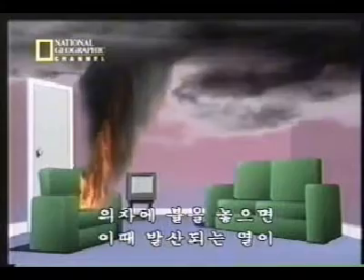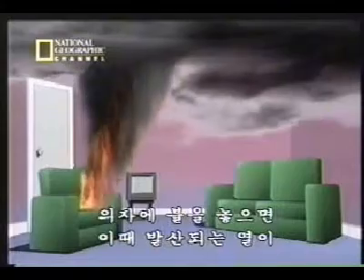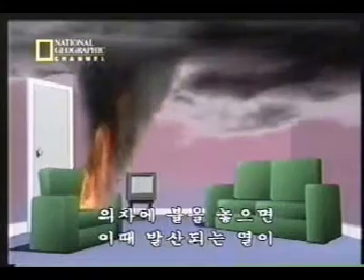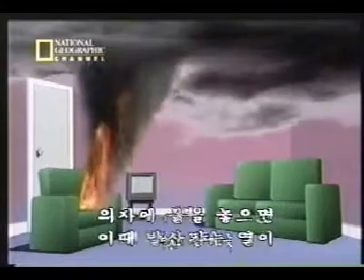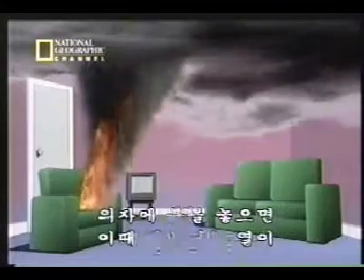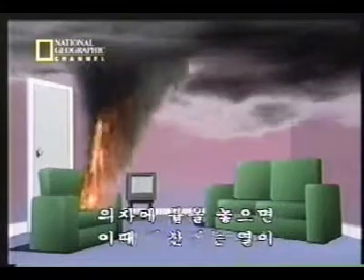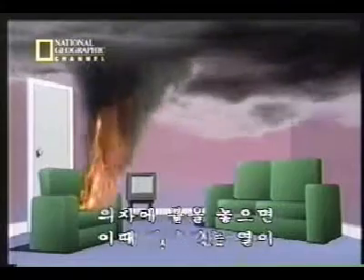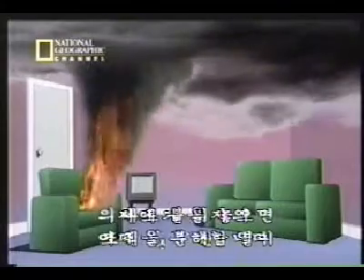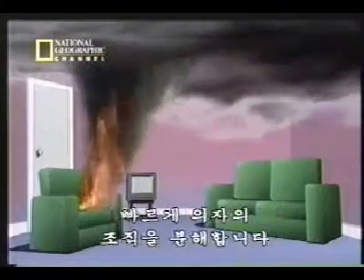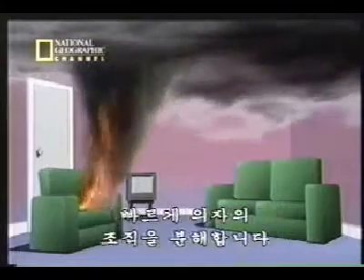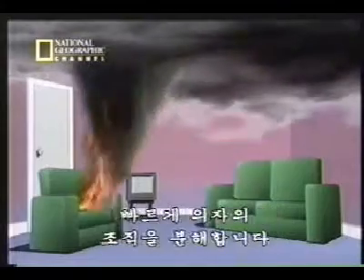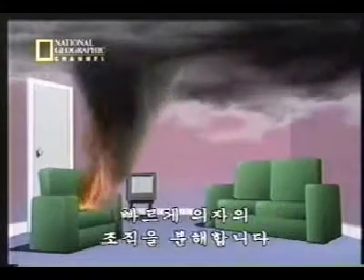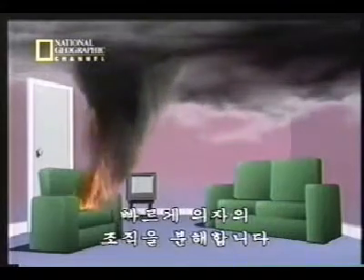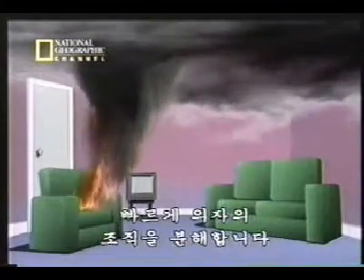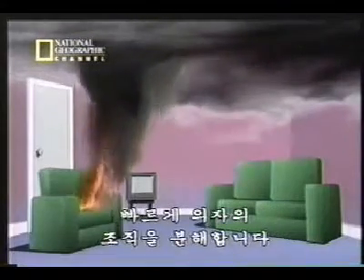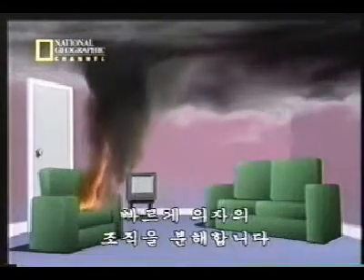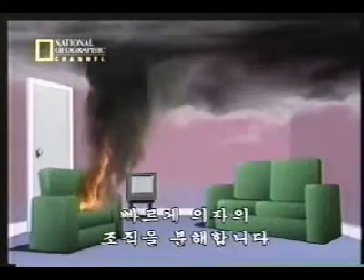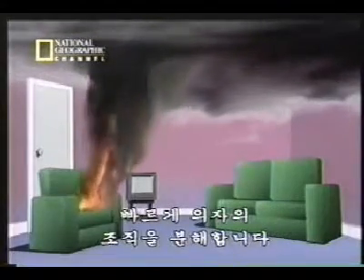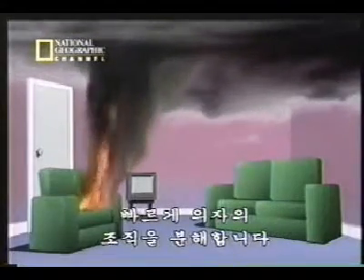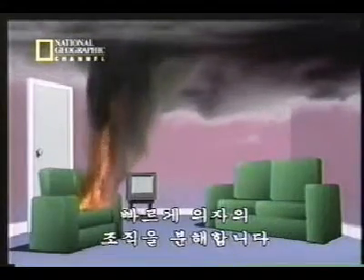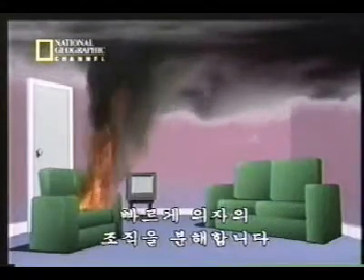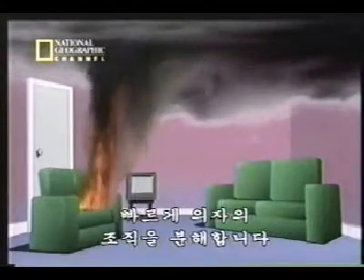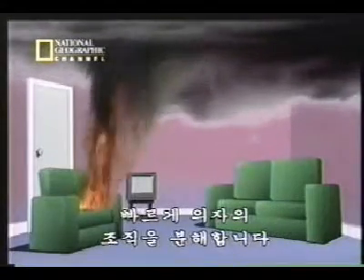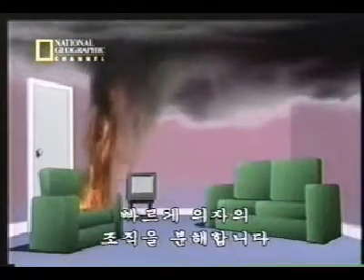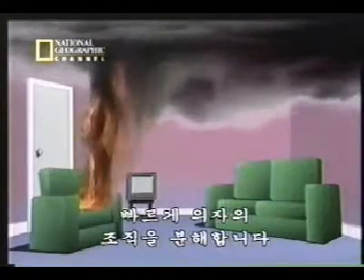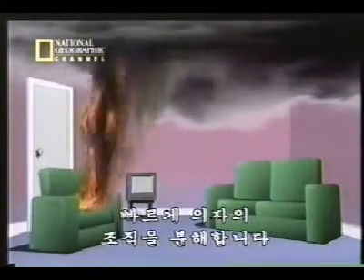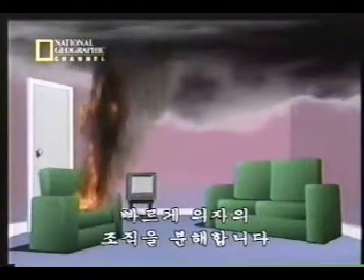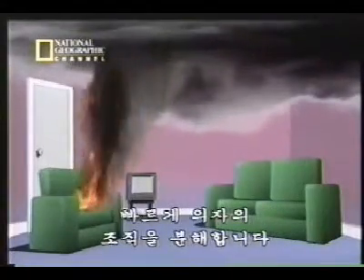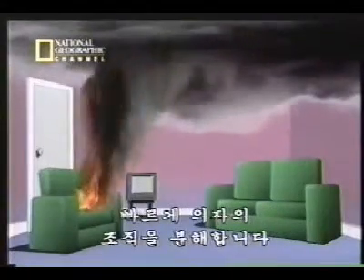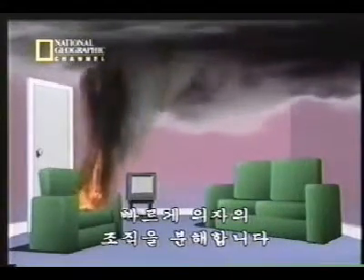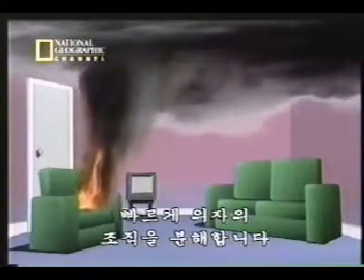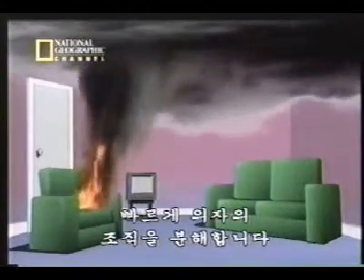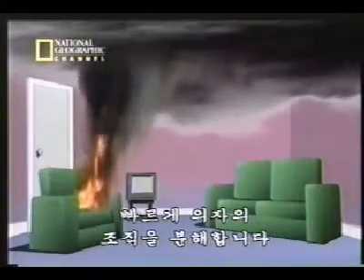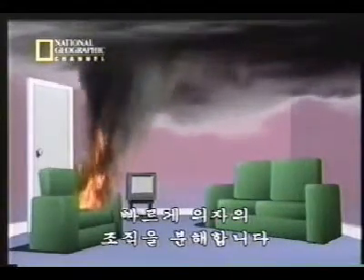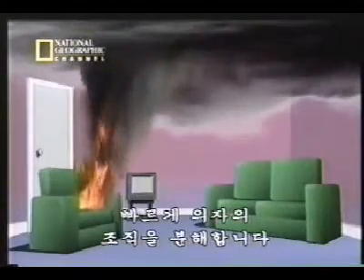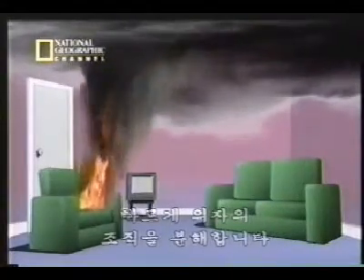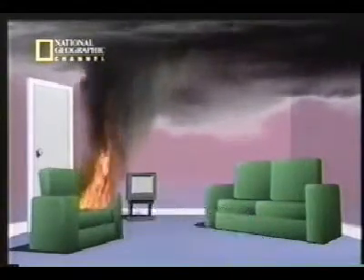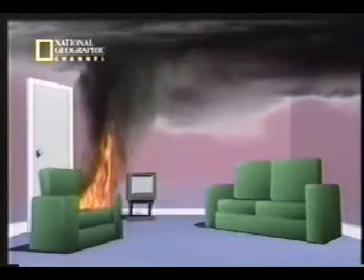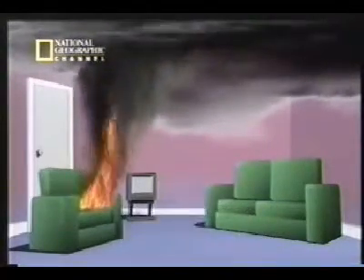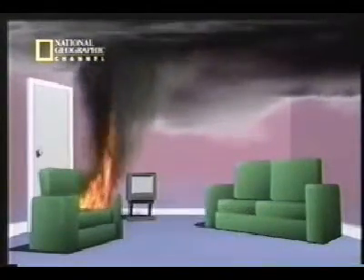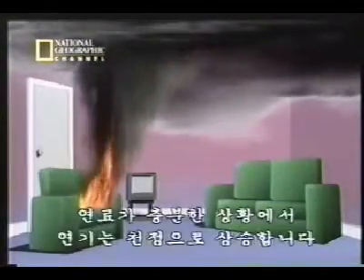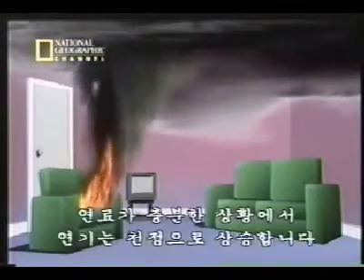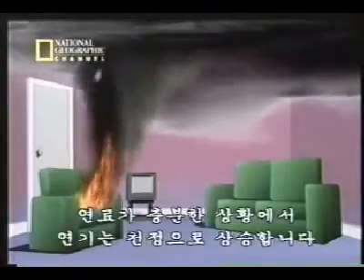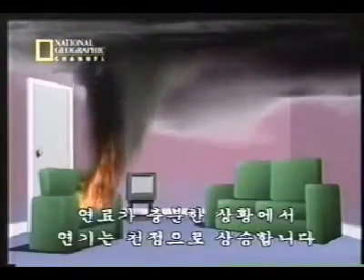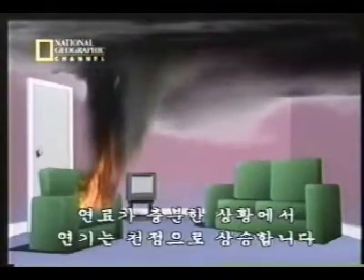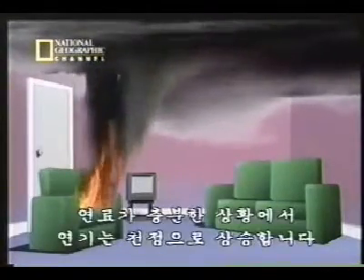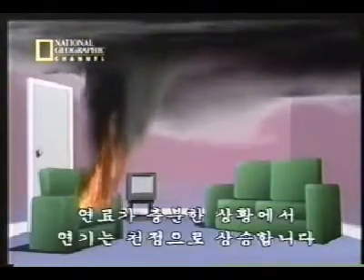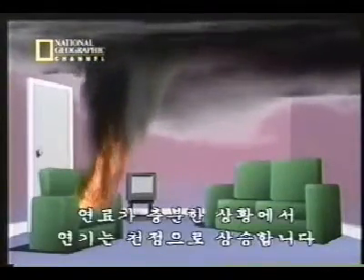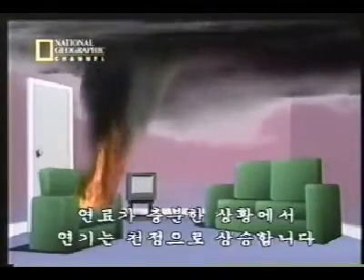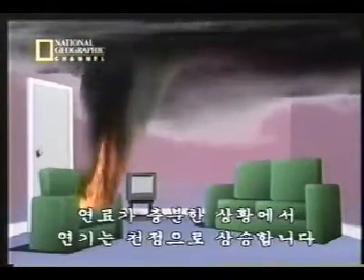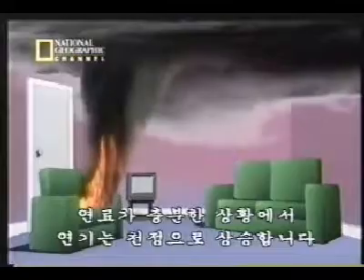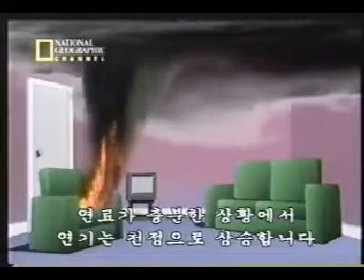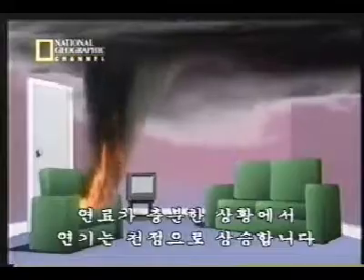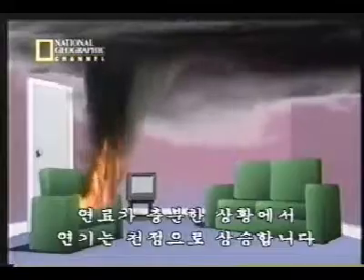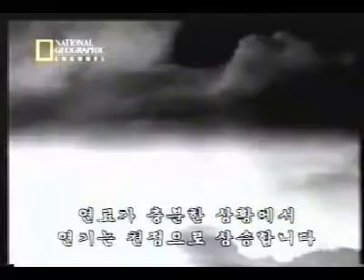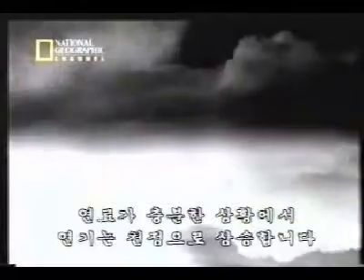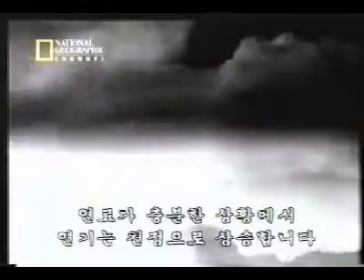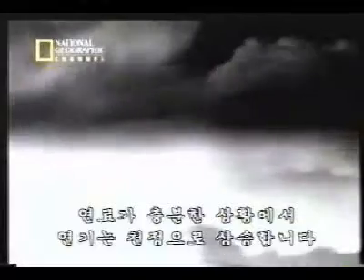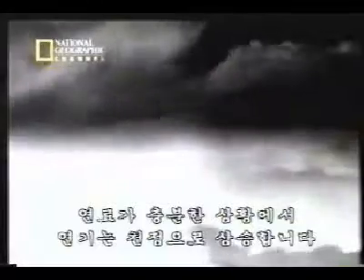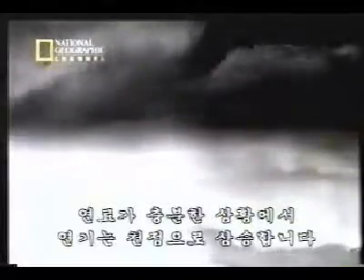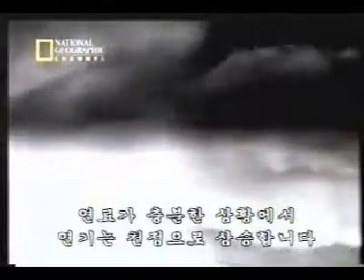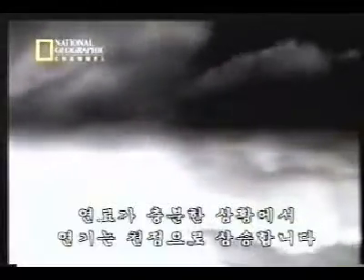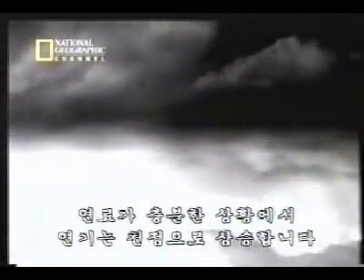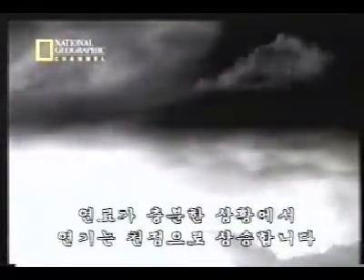Decomposes the foam or fabric of the chair faster than it can burn. The smoke, full of fuel, rises to the ceiling.